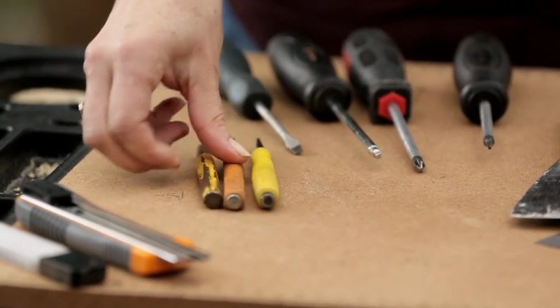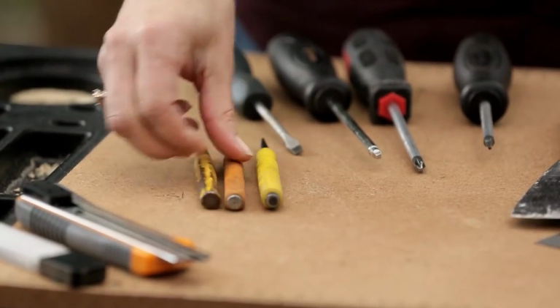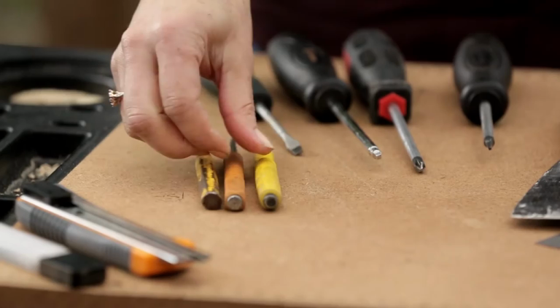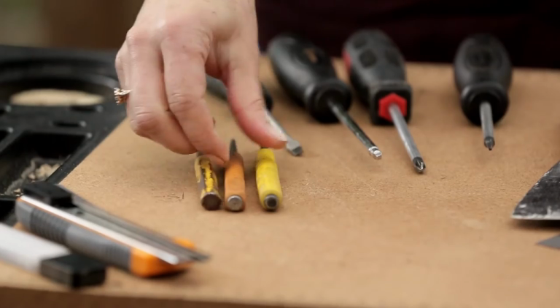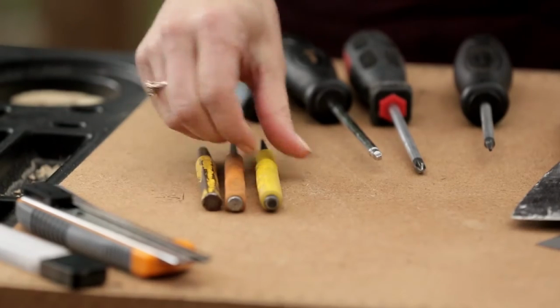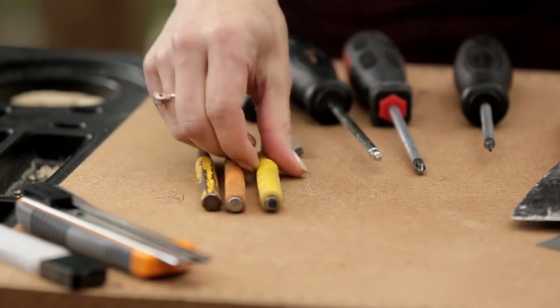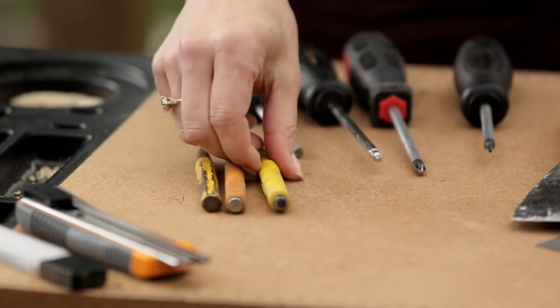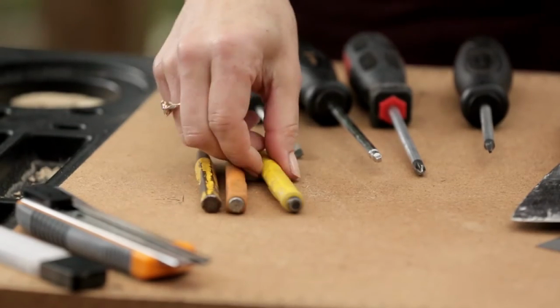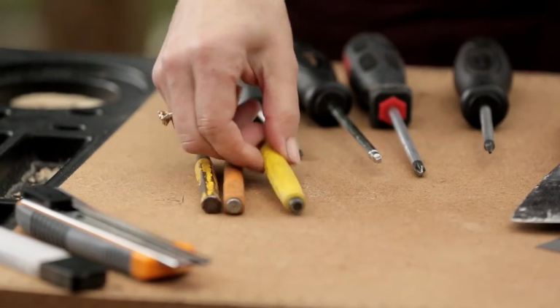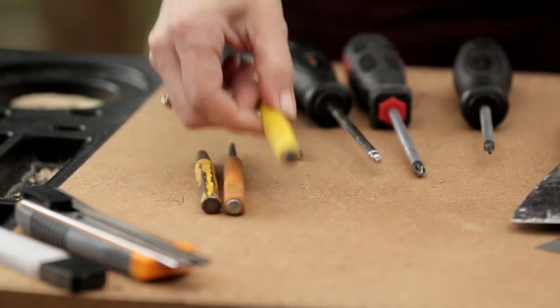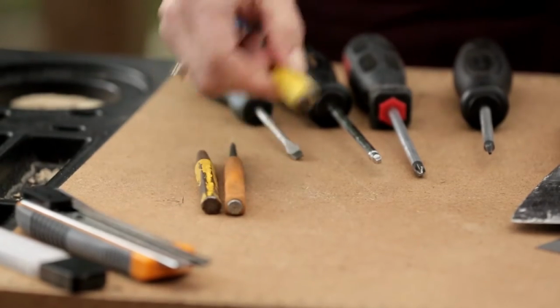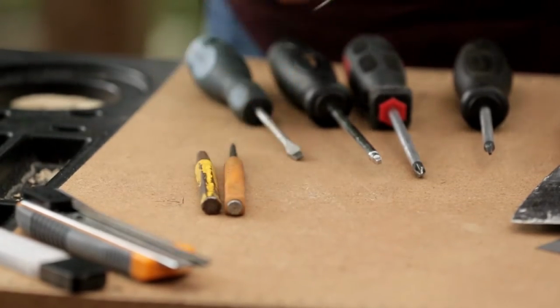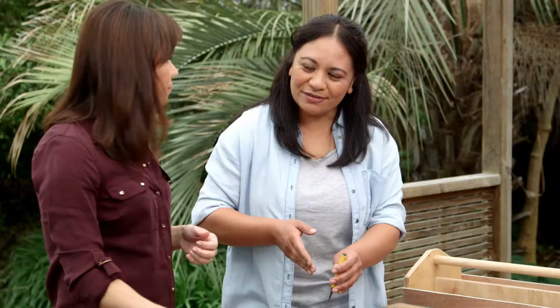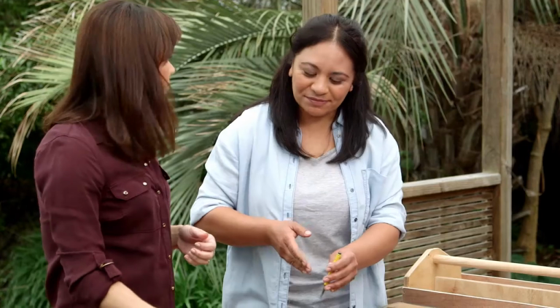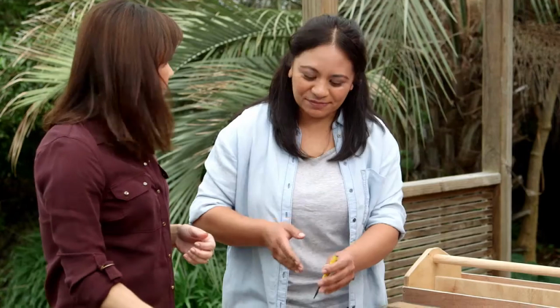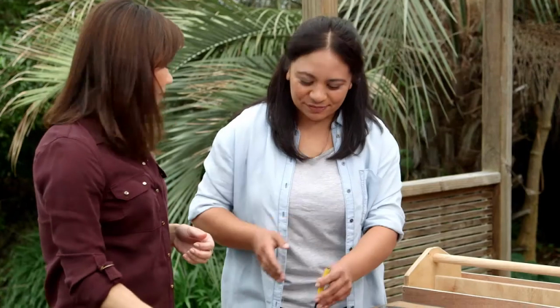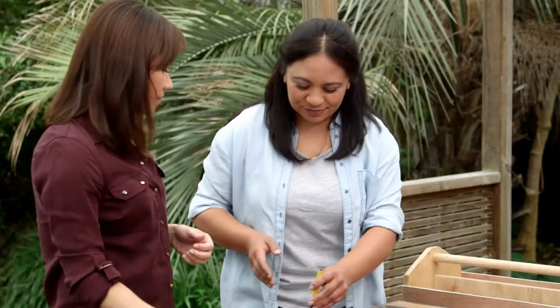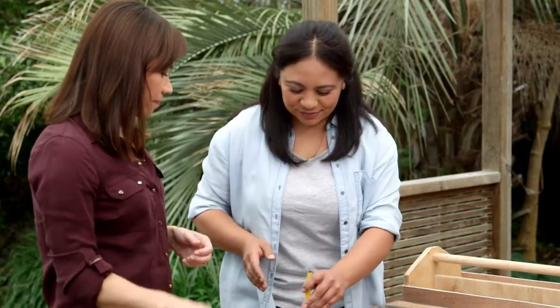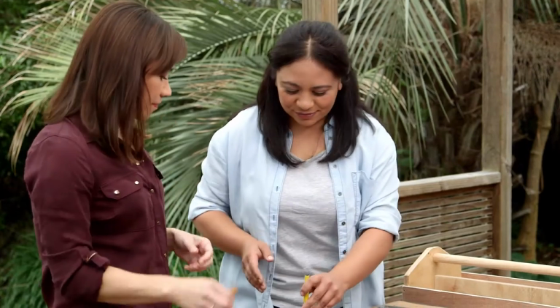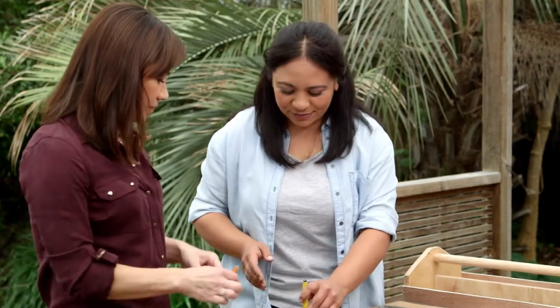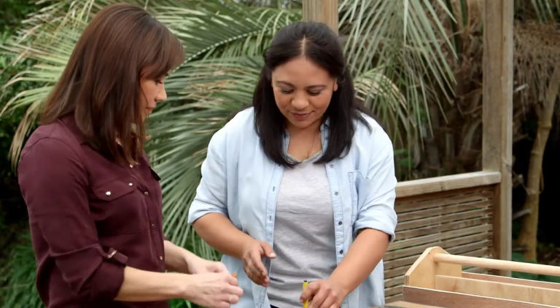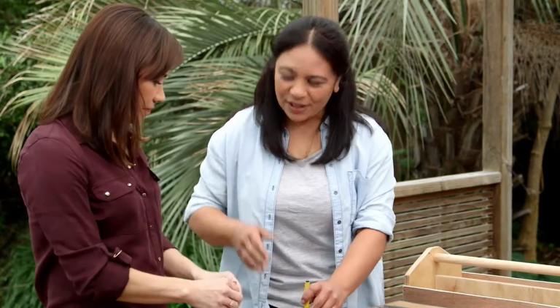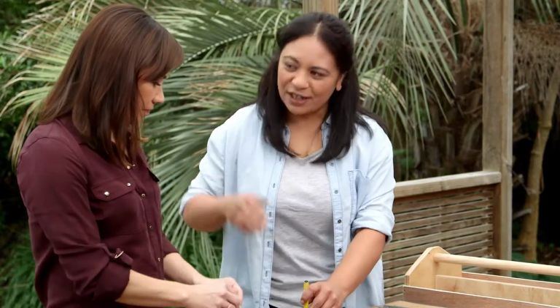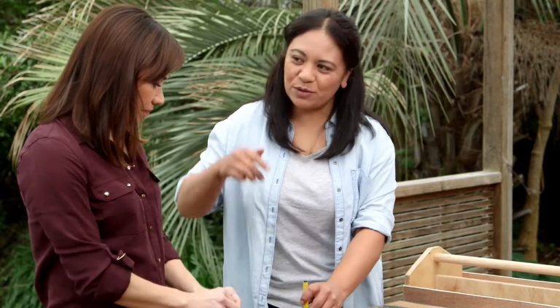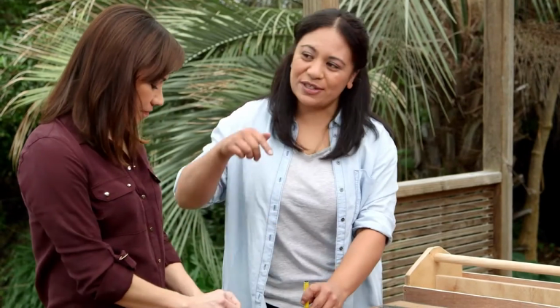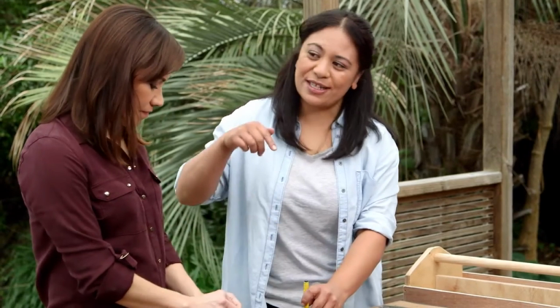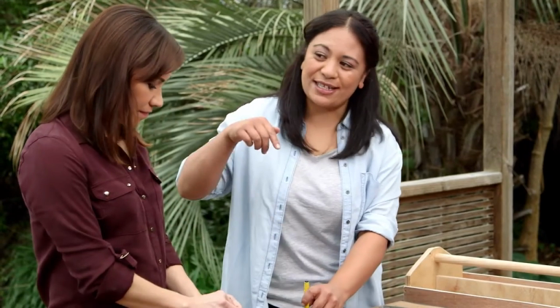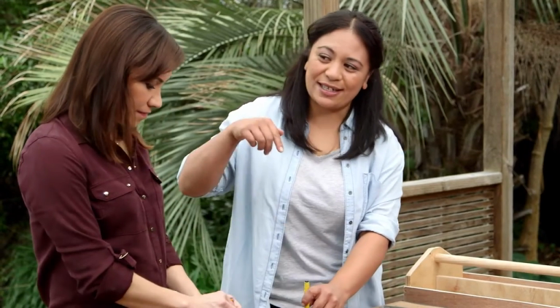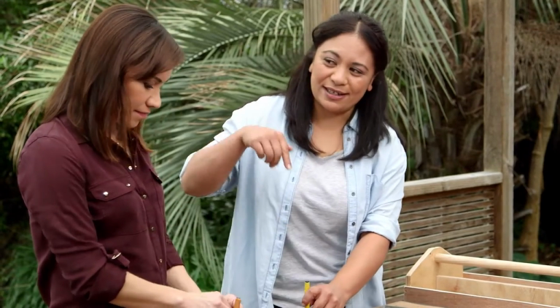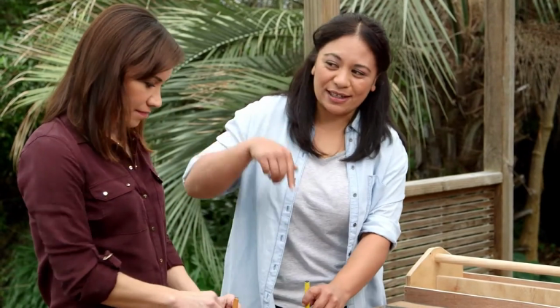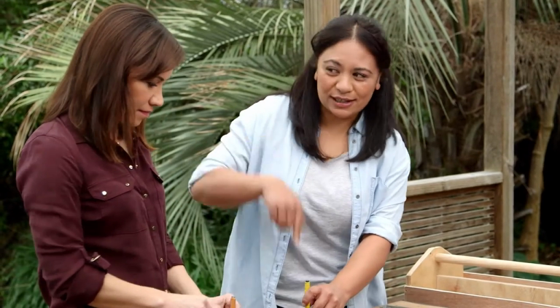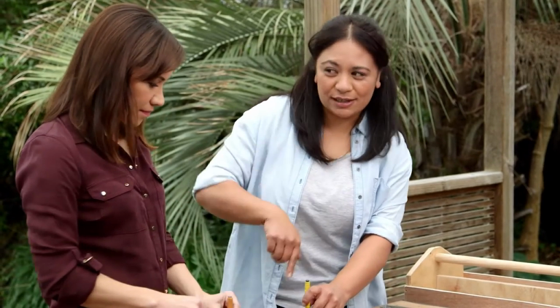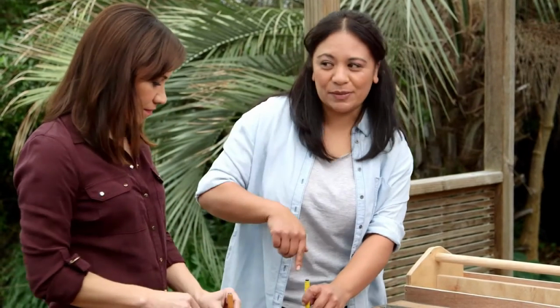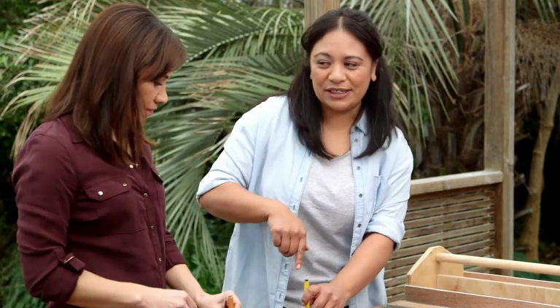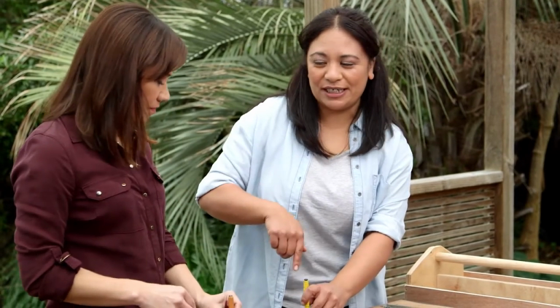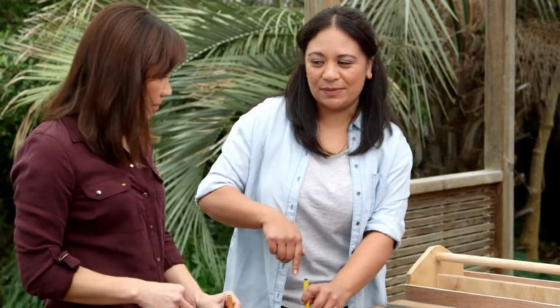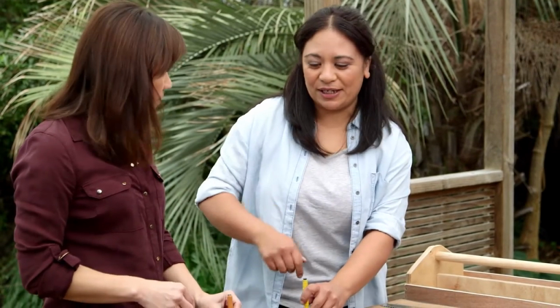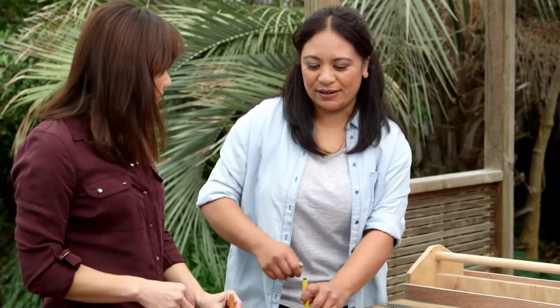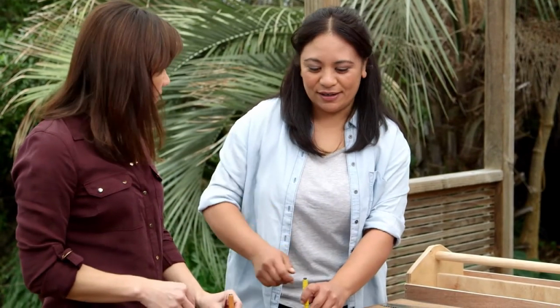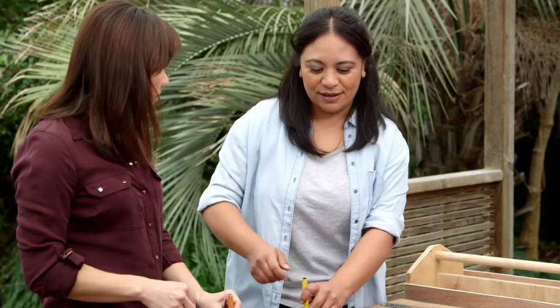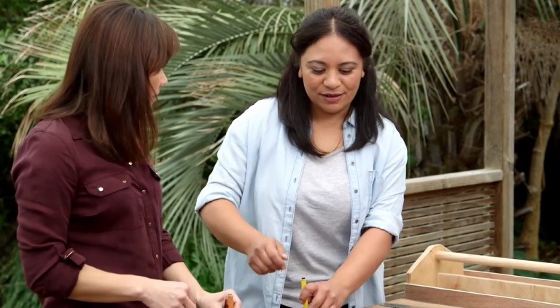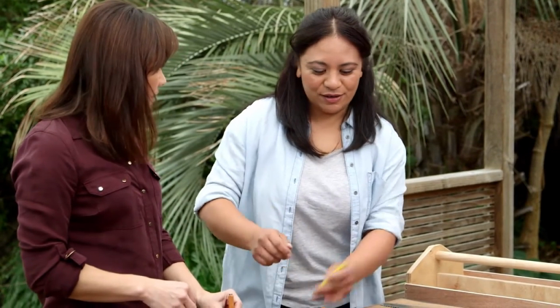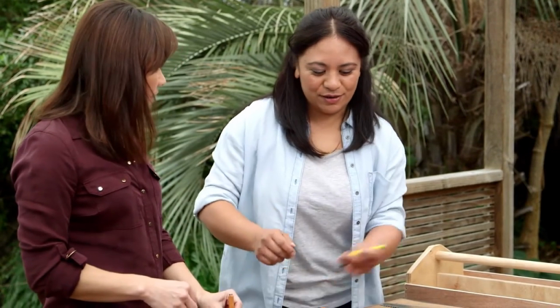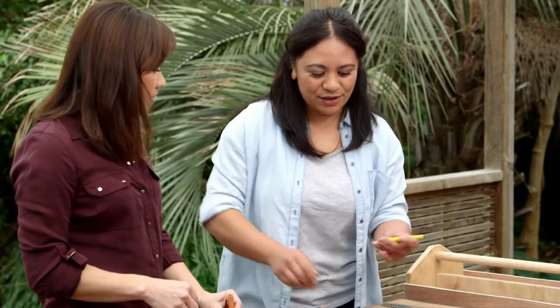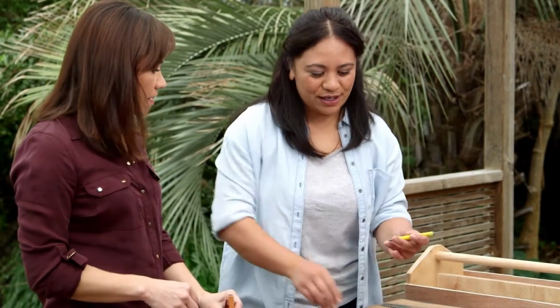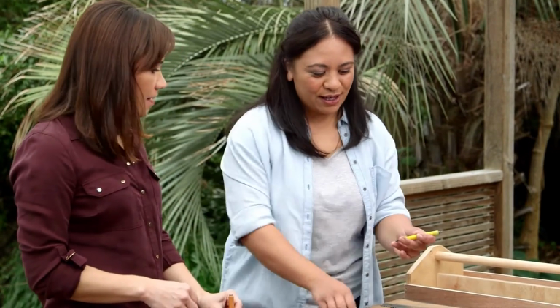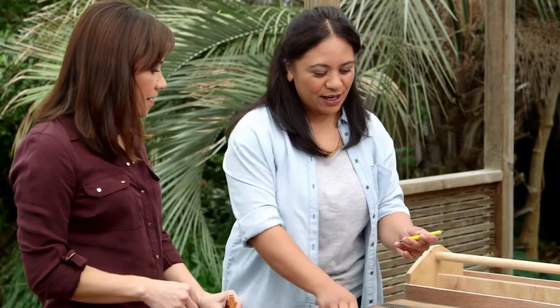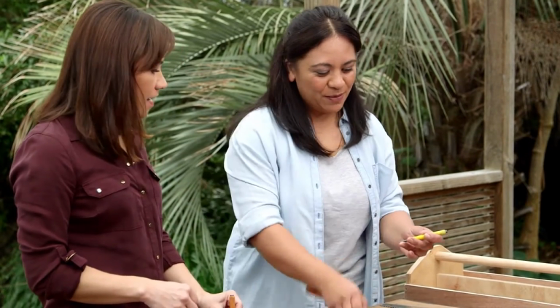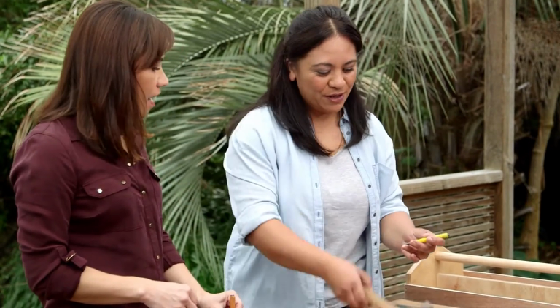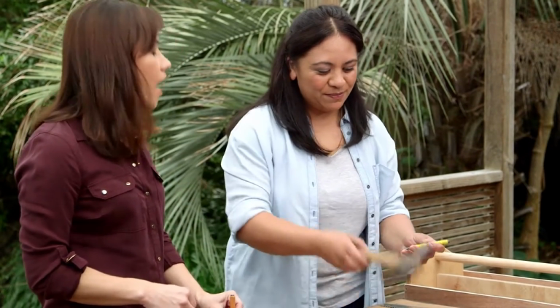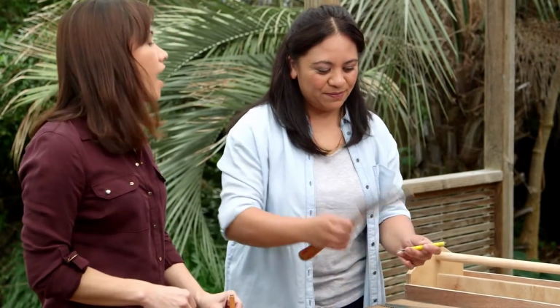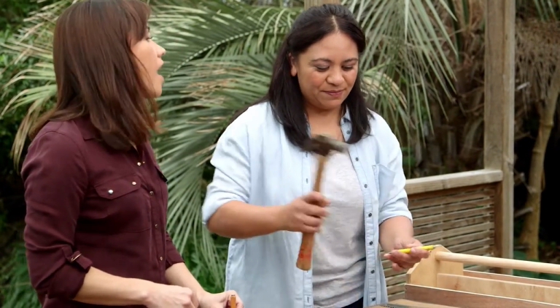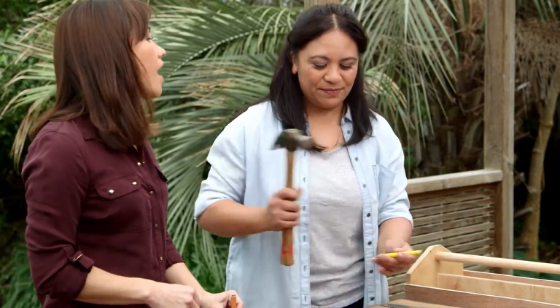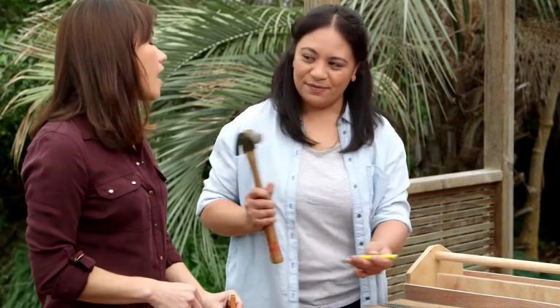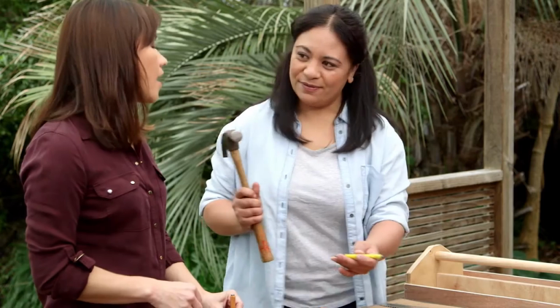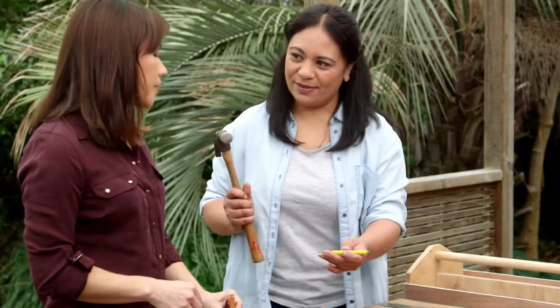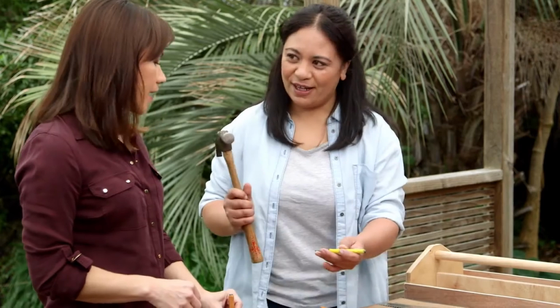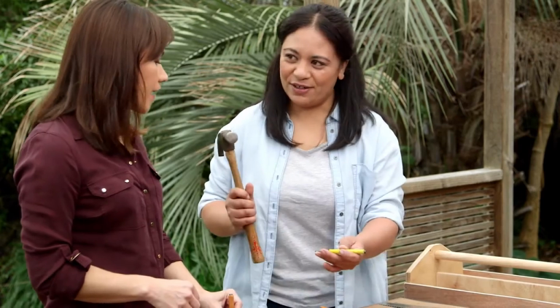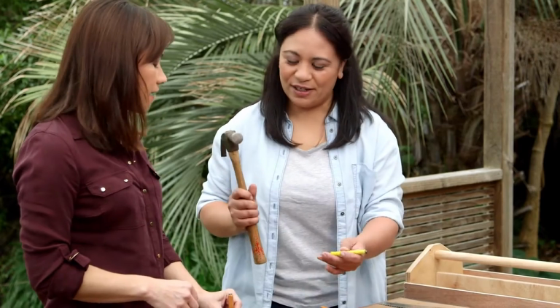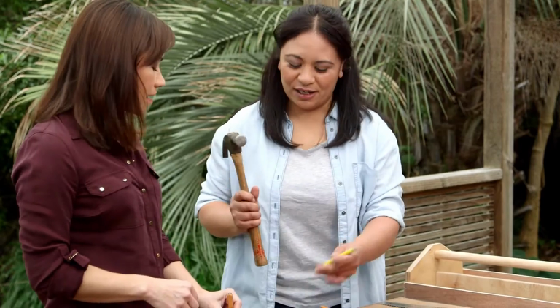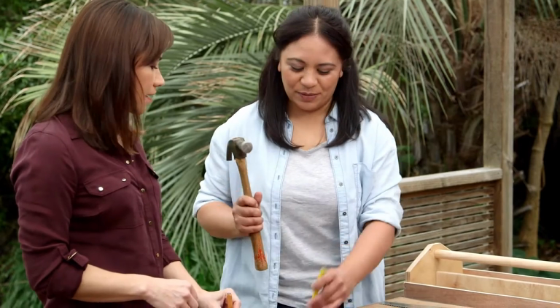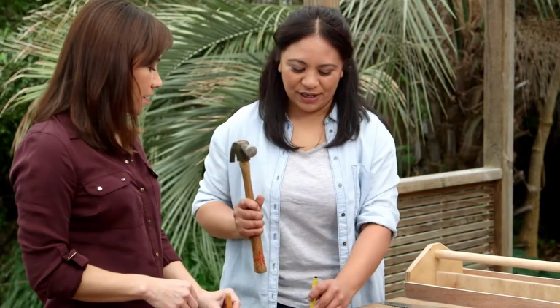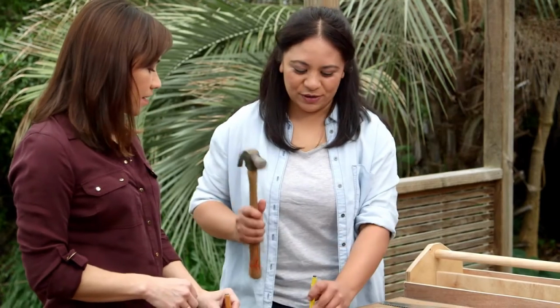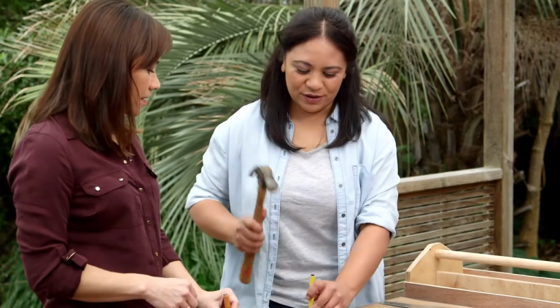Once you've hammered your nail in and you want to set it a little bit deeper, use your hammer and your nail punch — pao pao pao — and then you'll set your nail back.